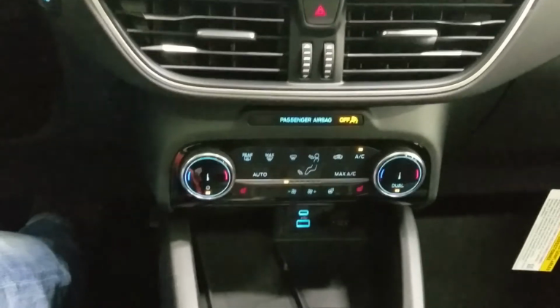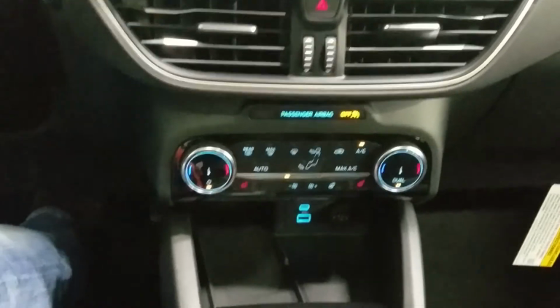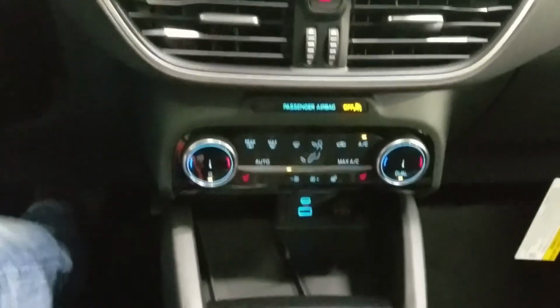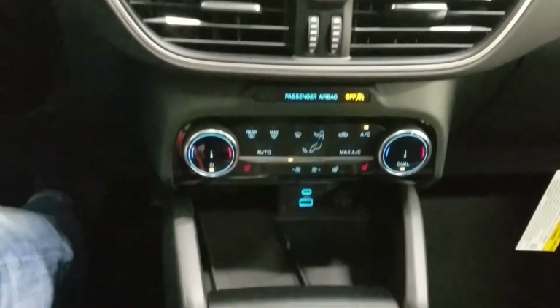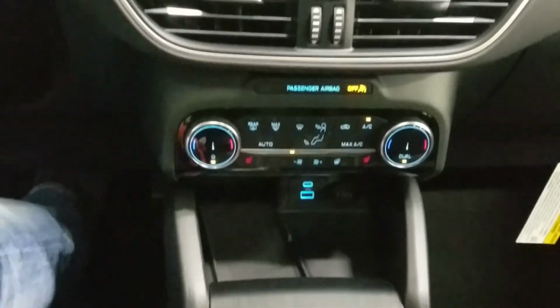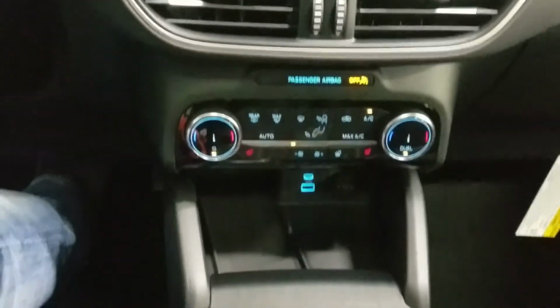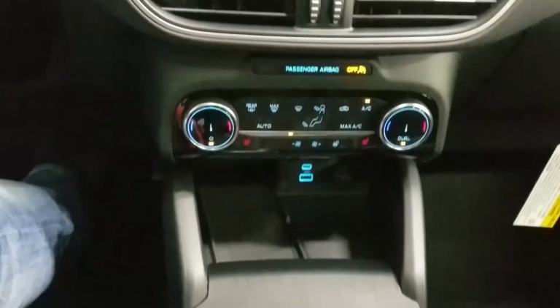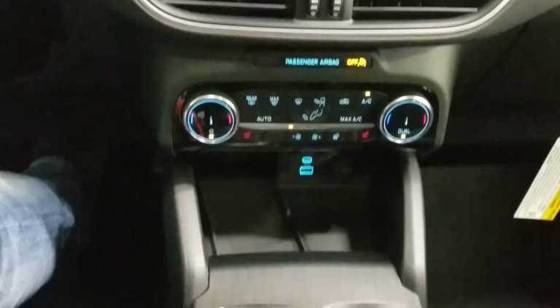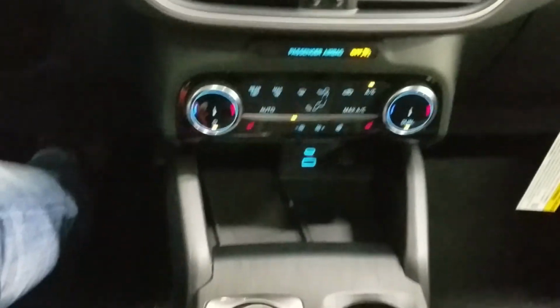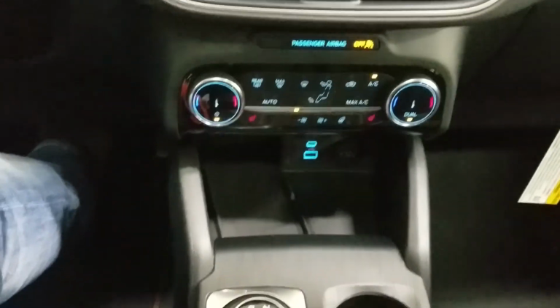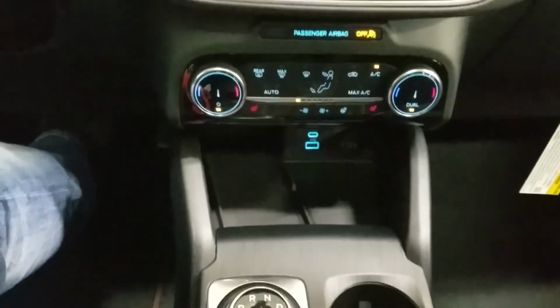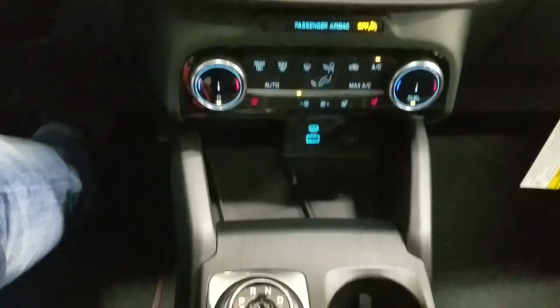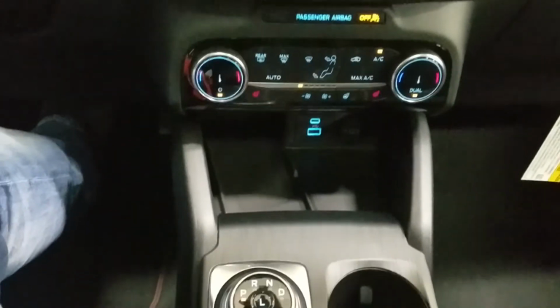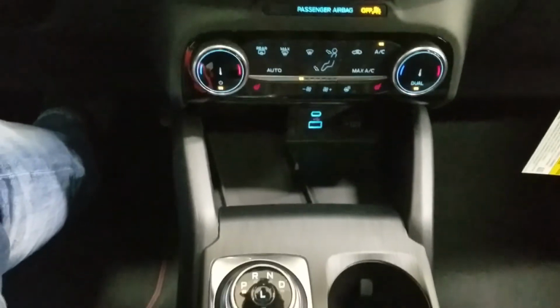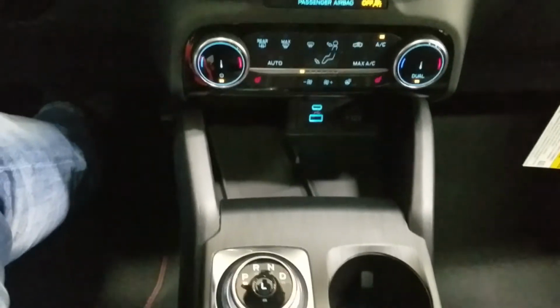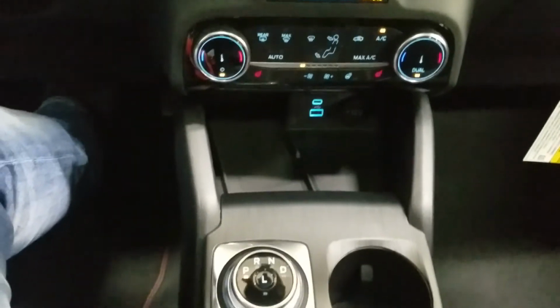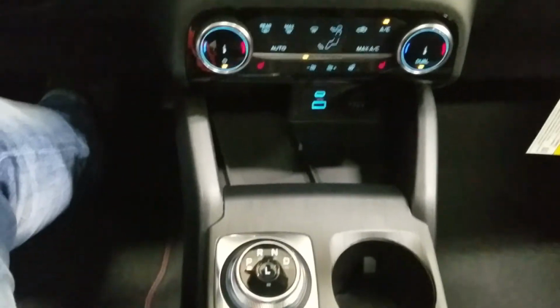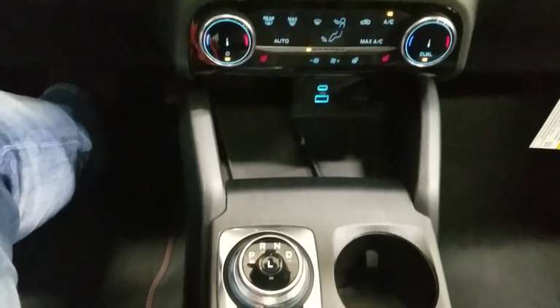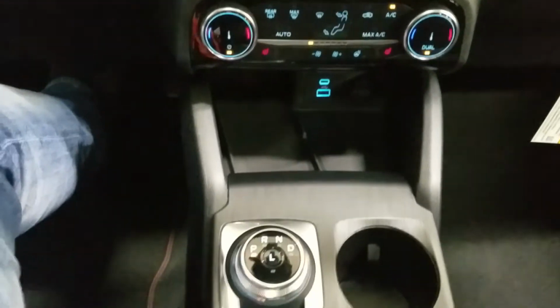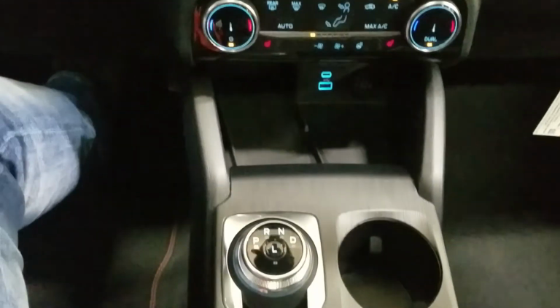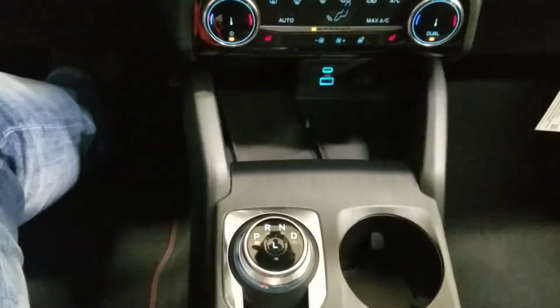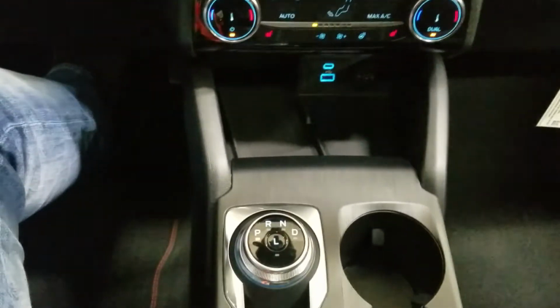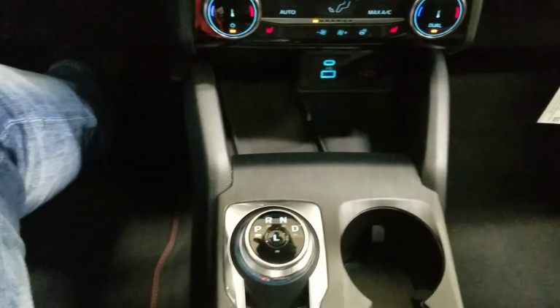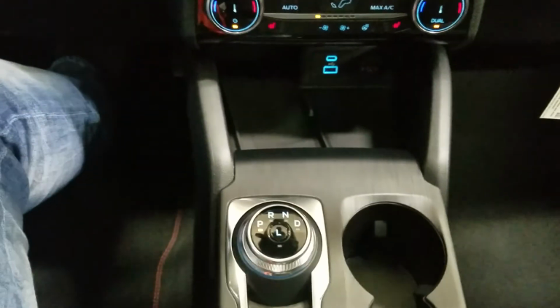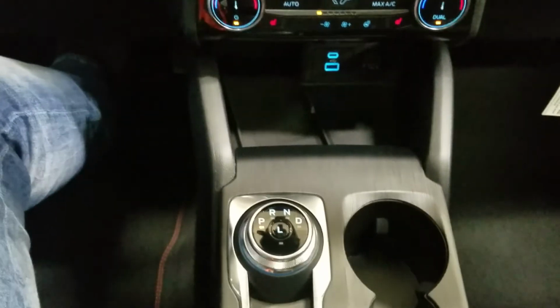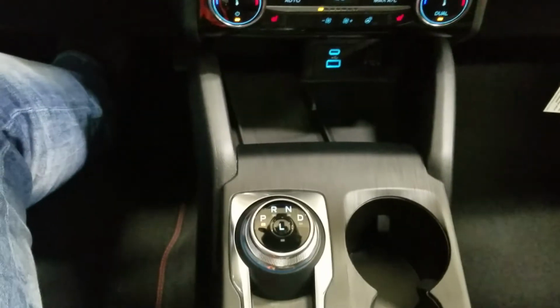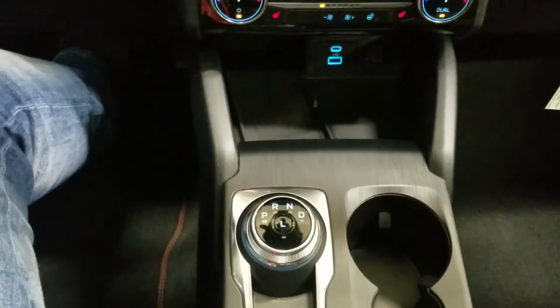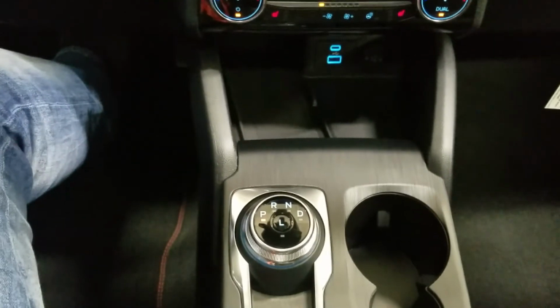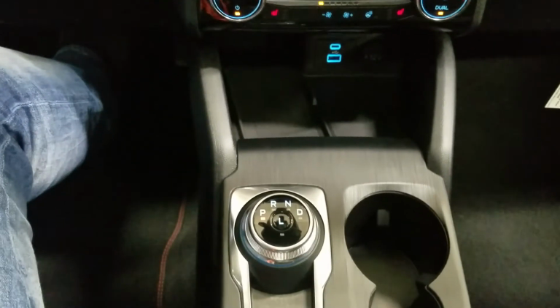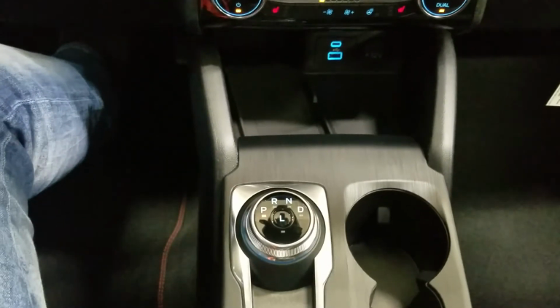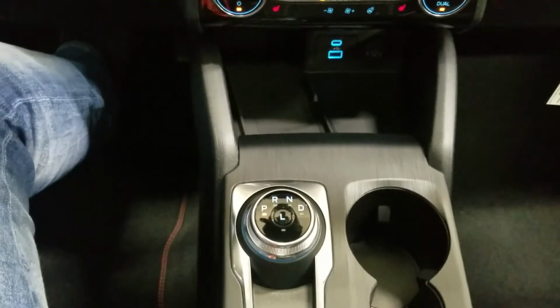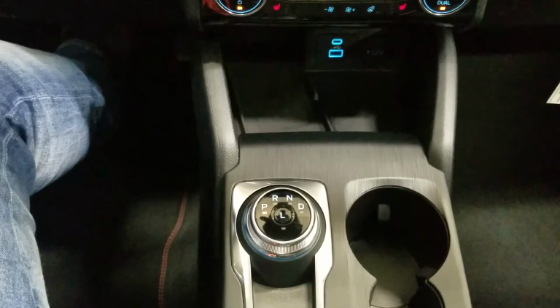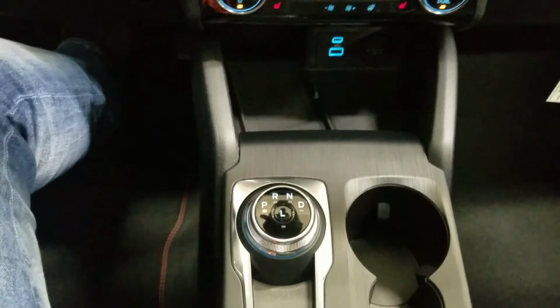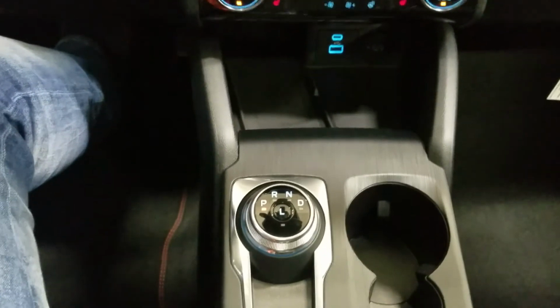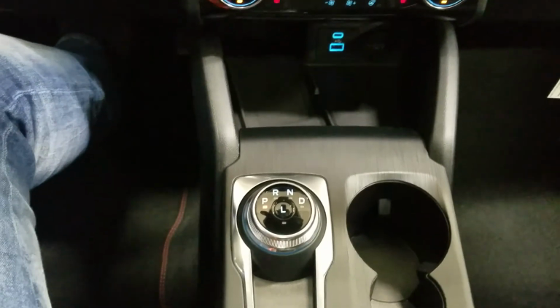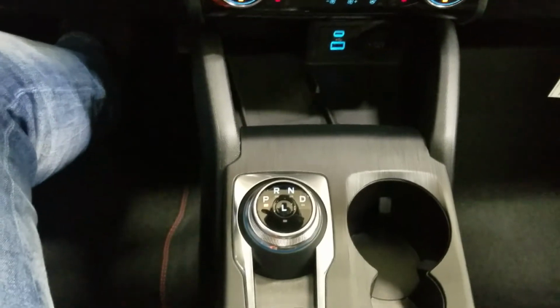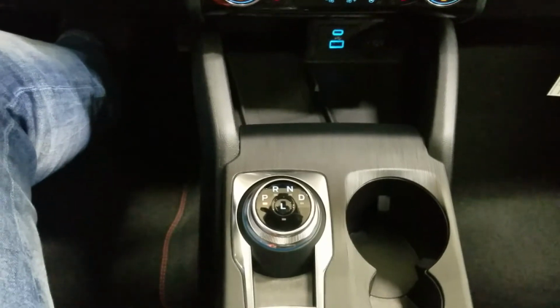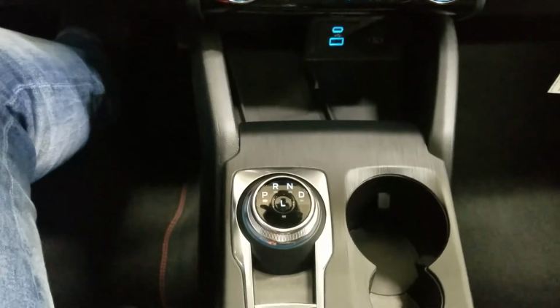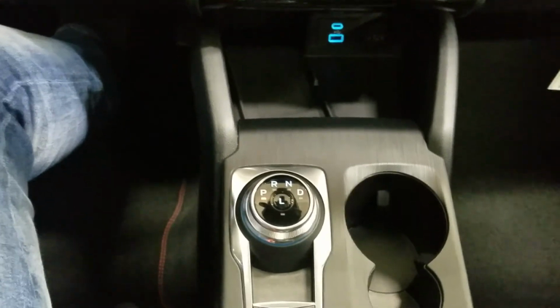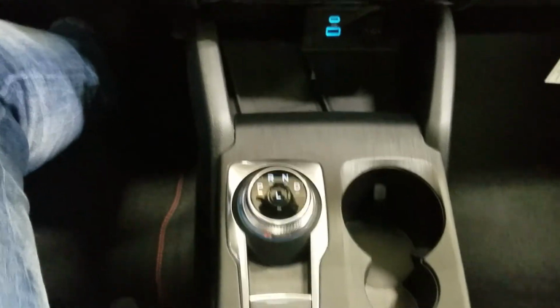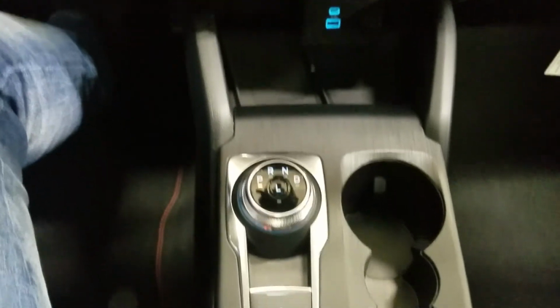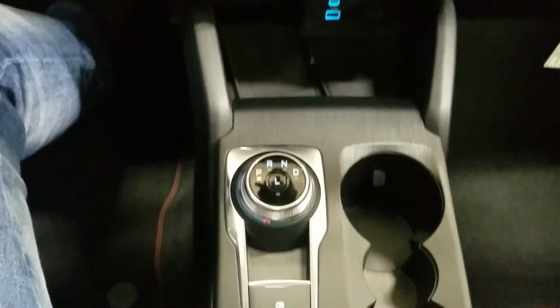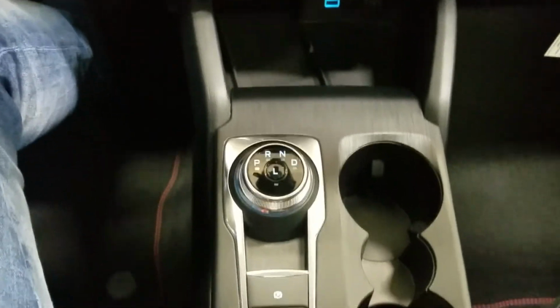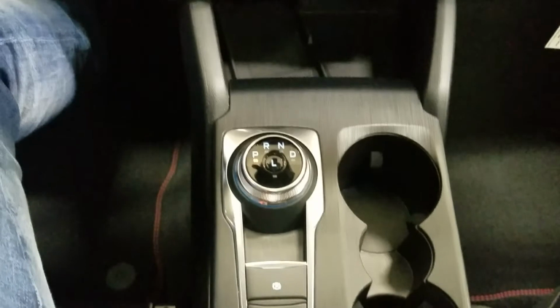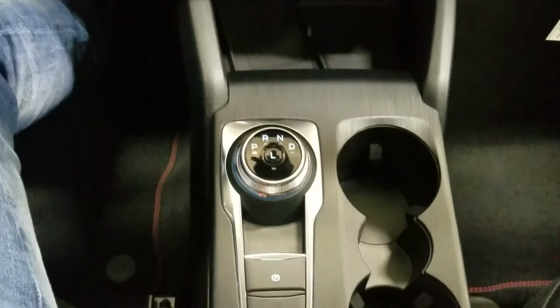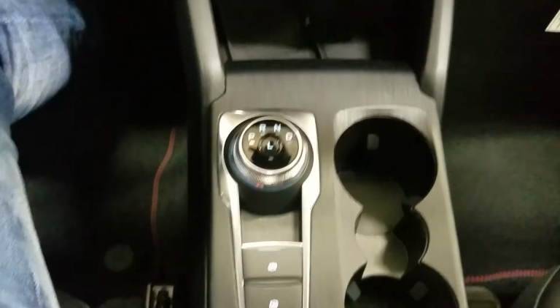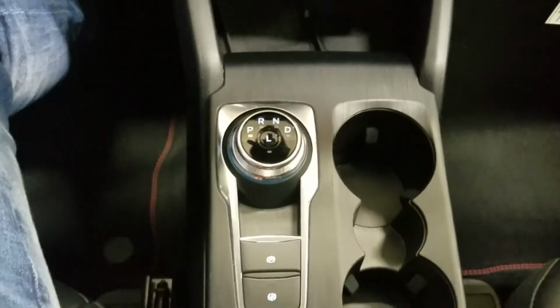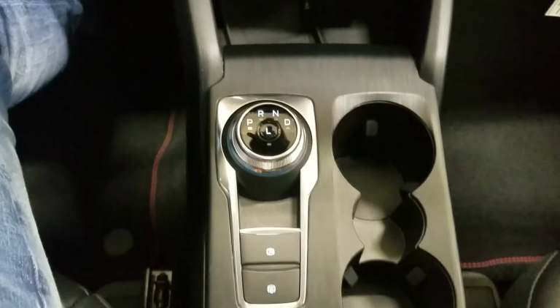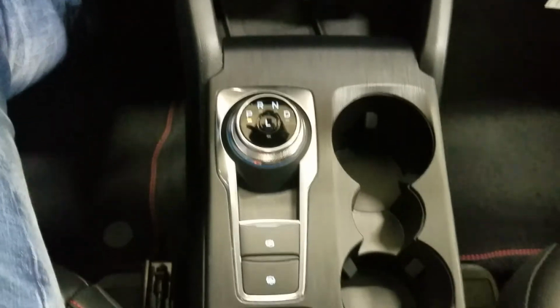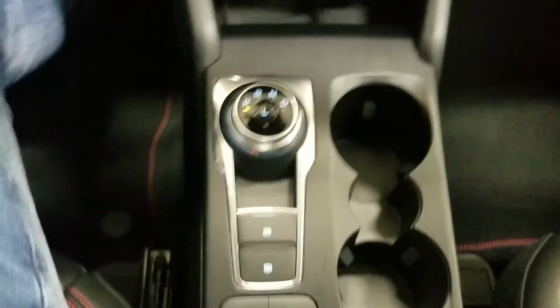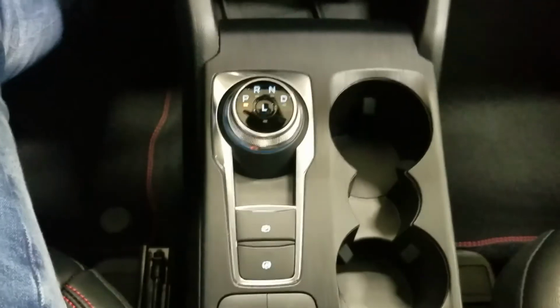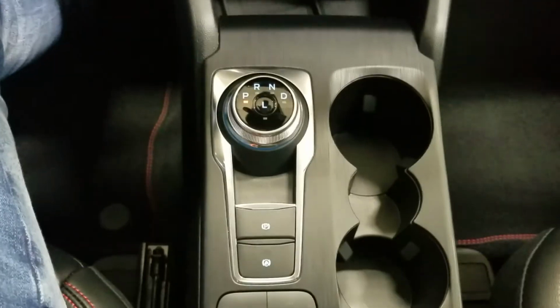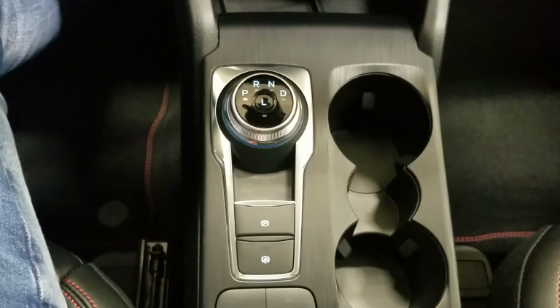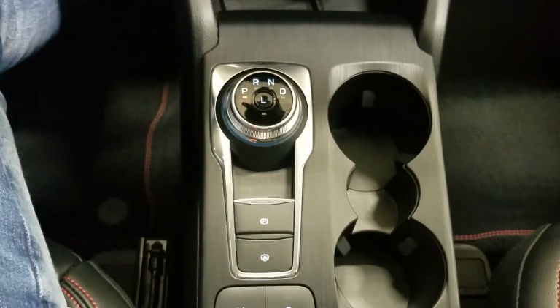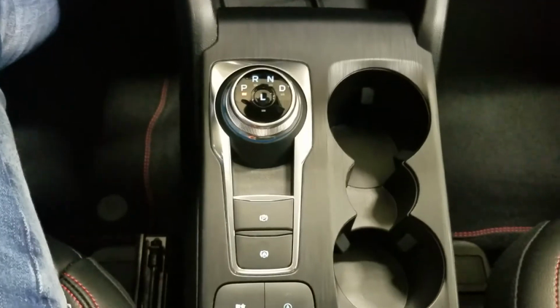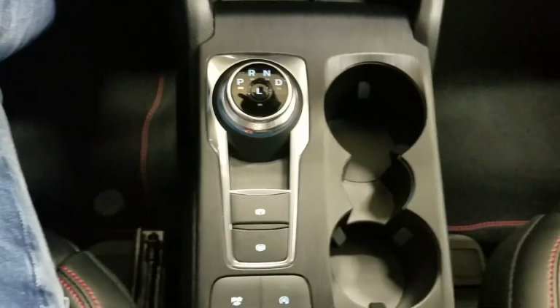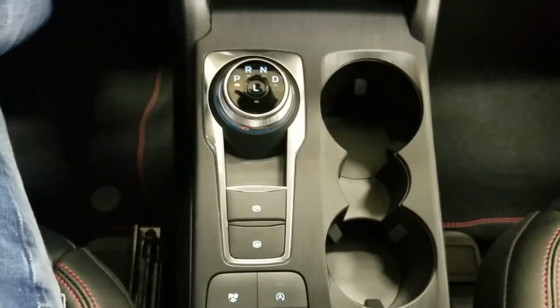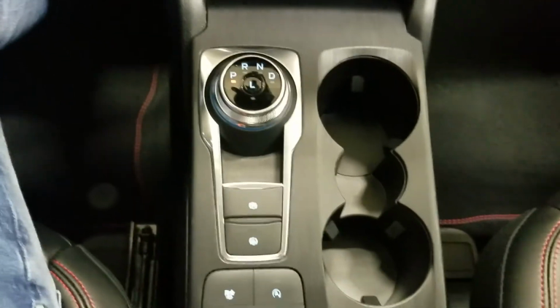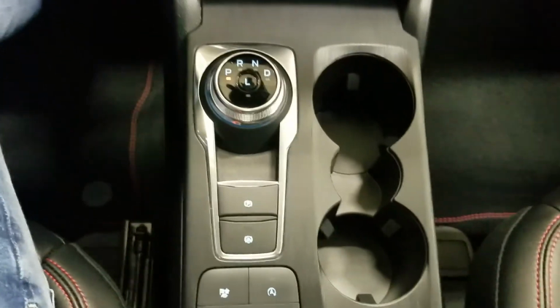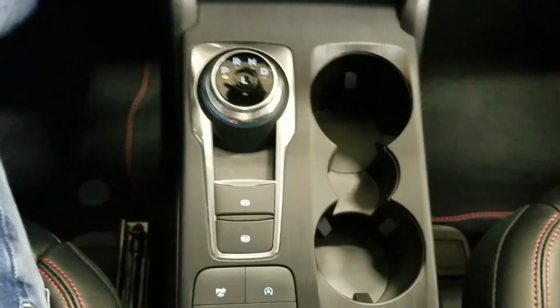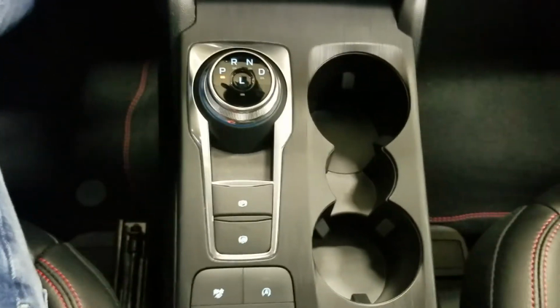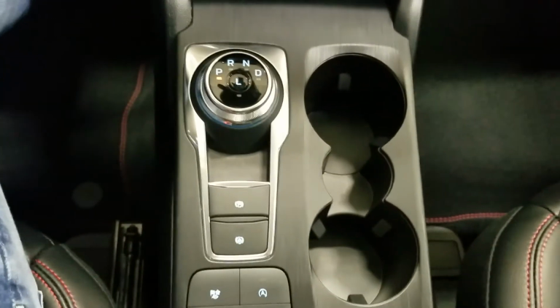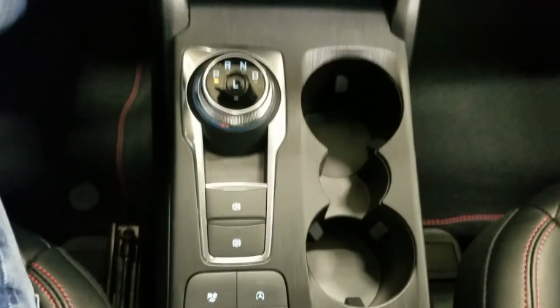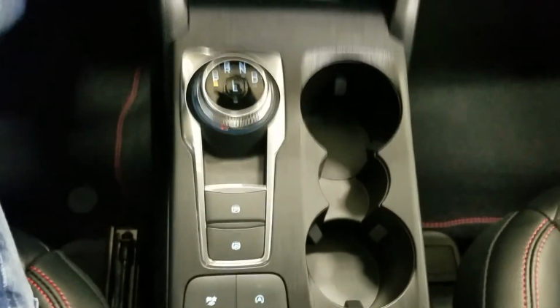In our middle console area we have dual cup holders, our dial gear shift, as well as tons of storage.